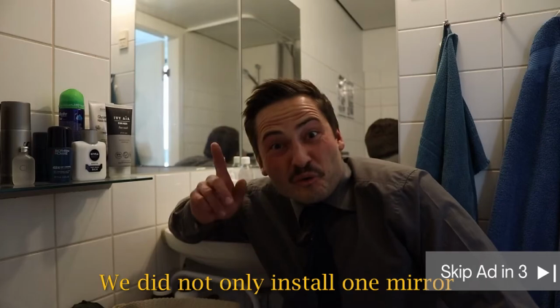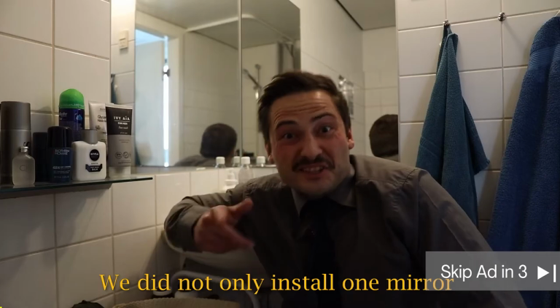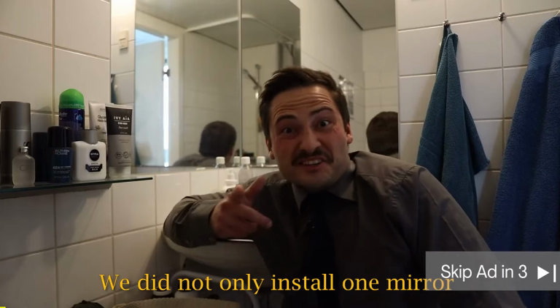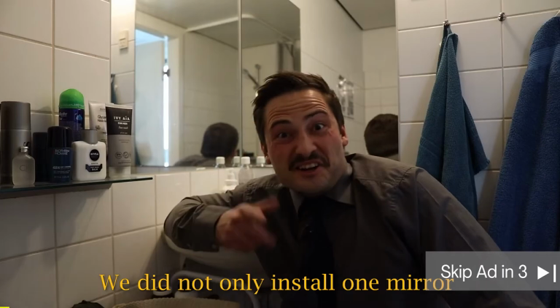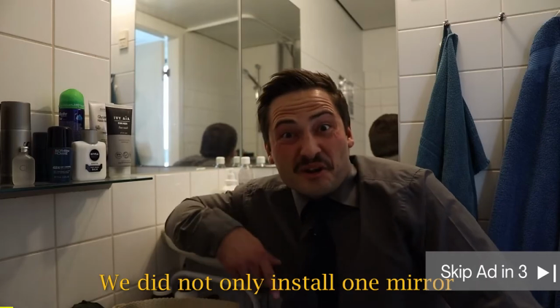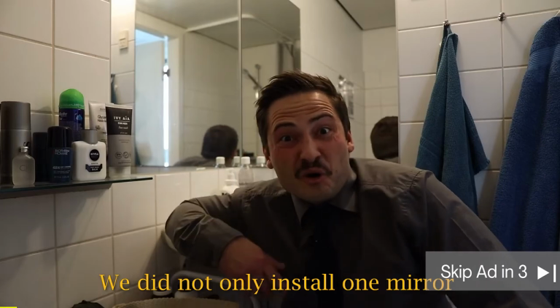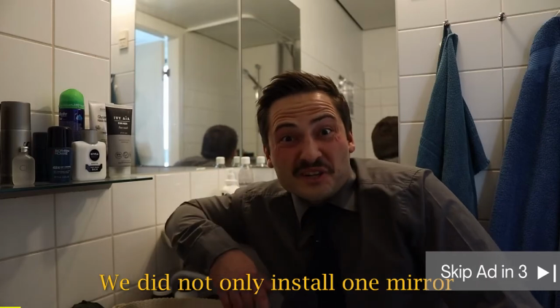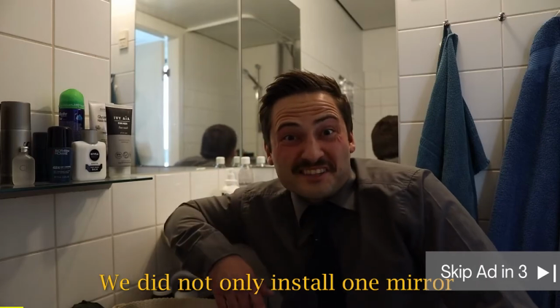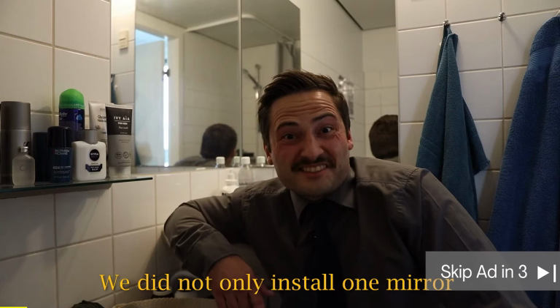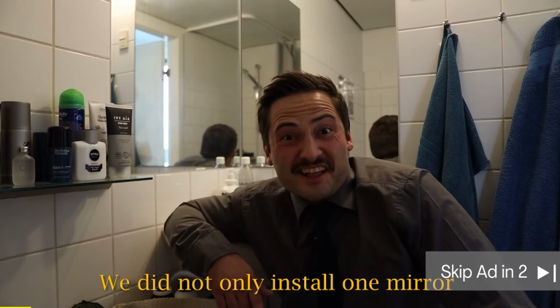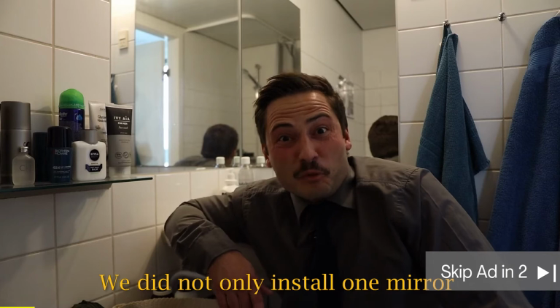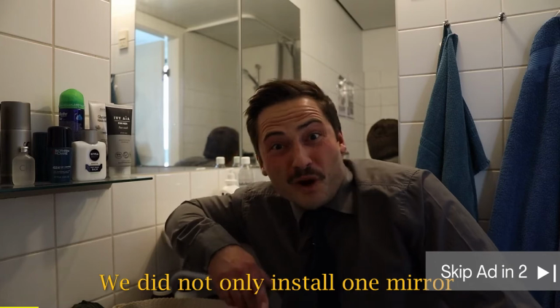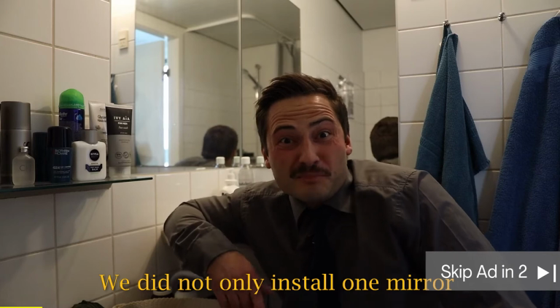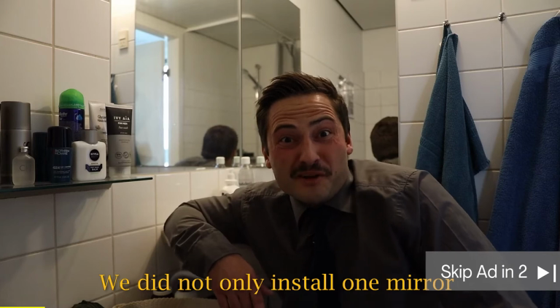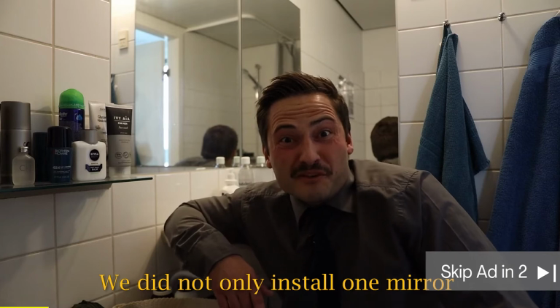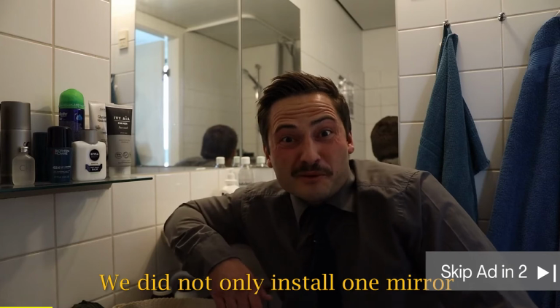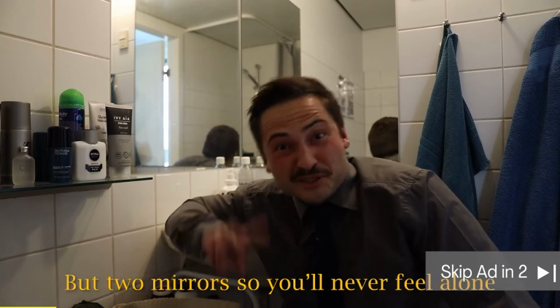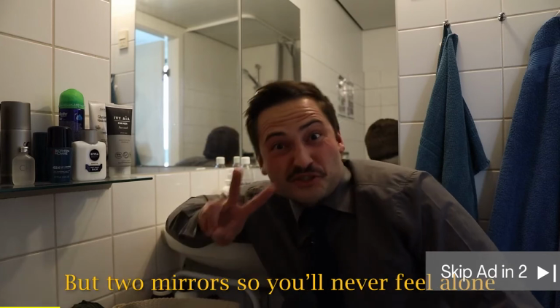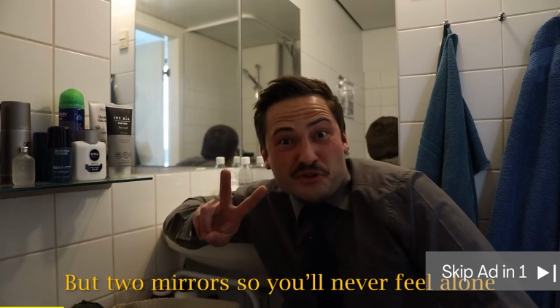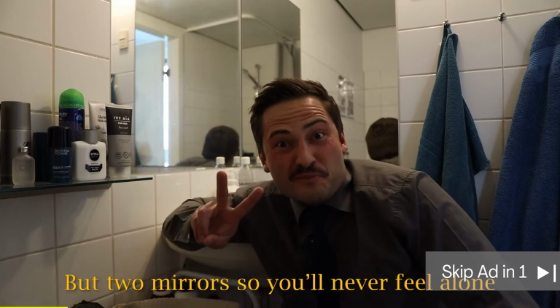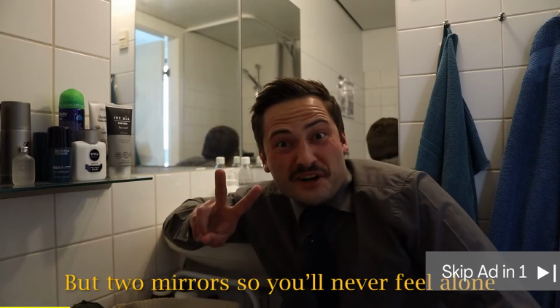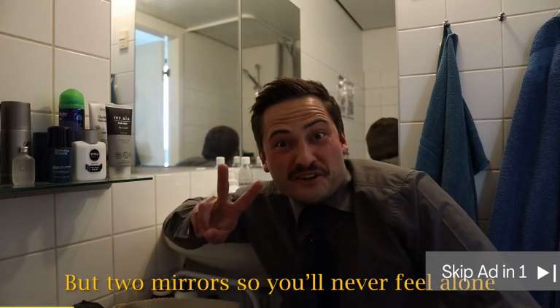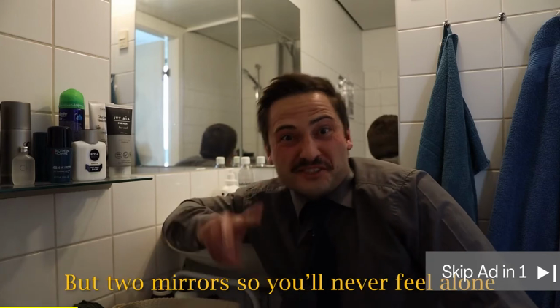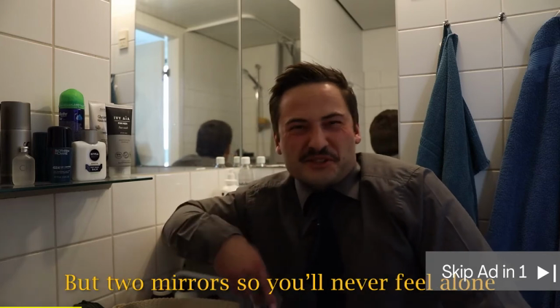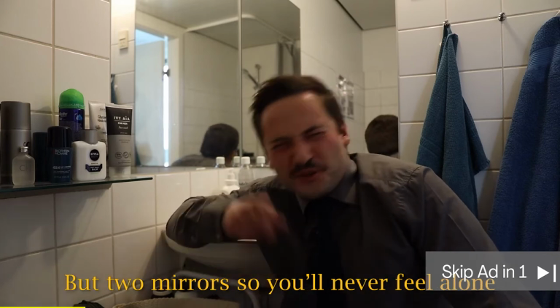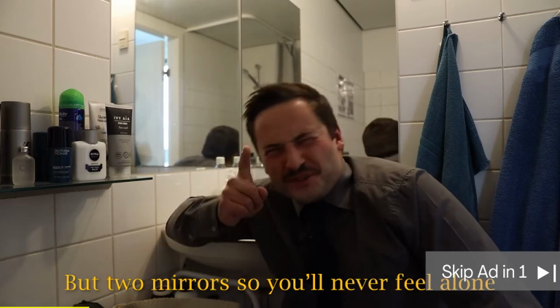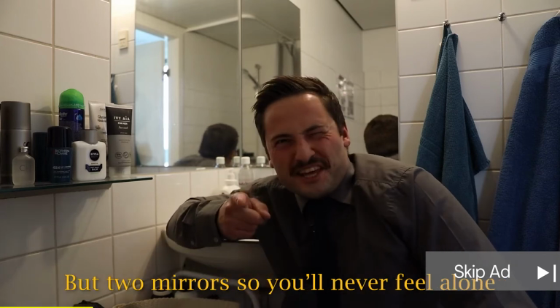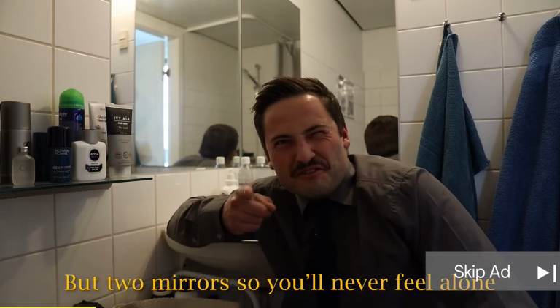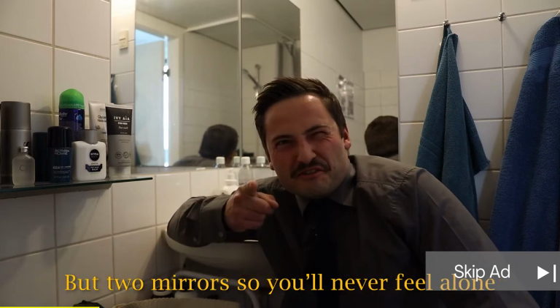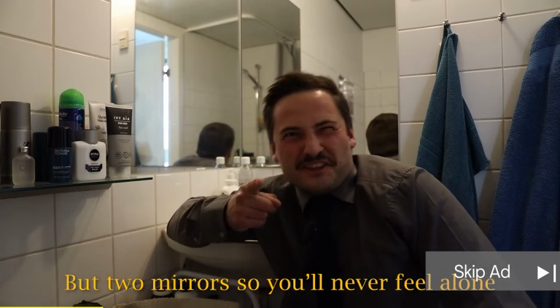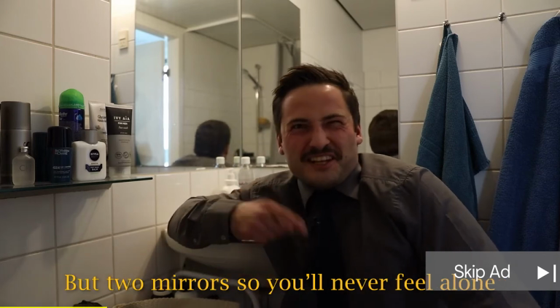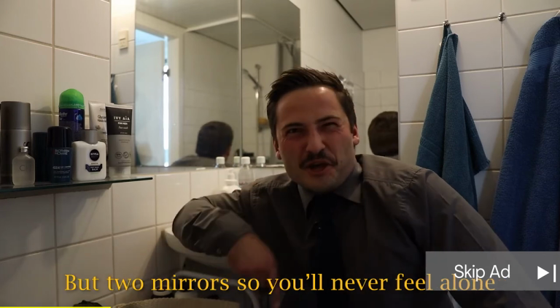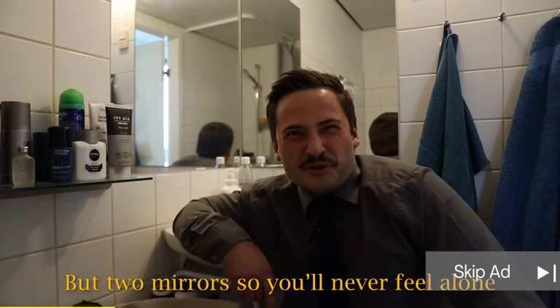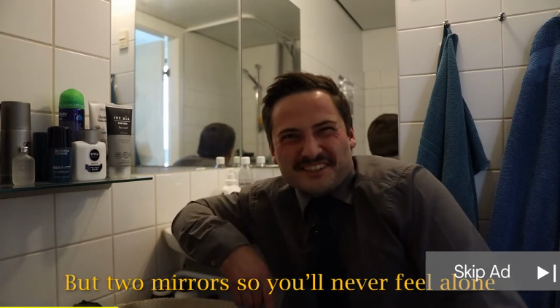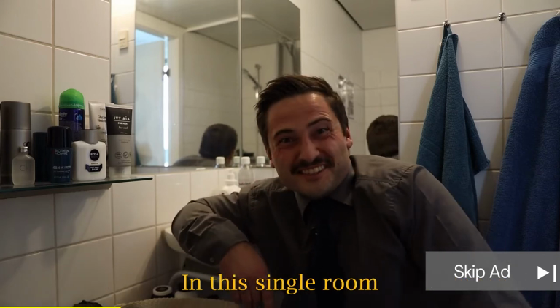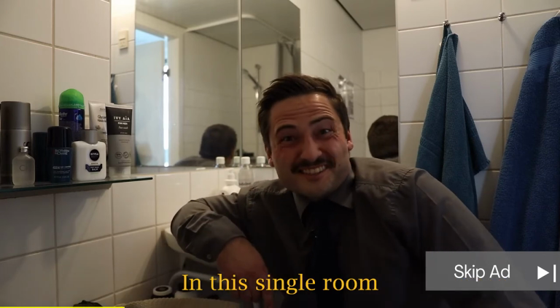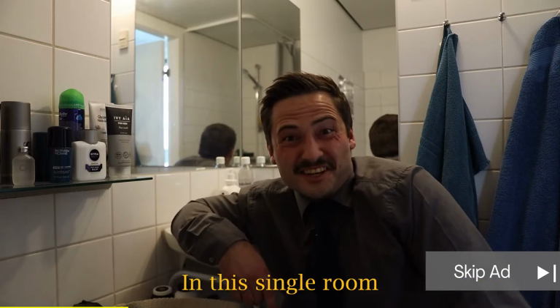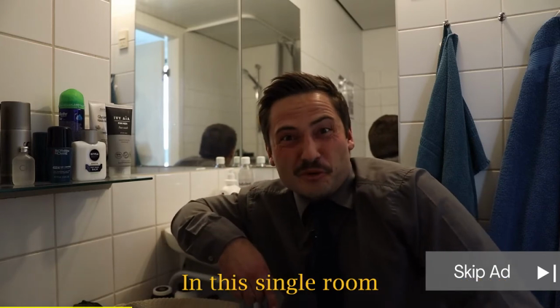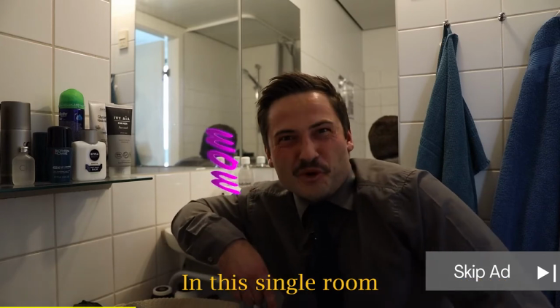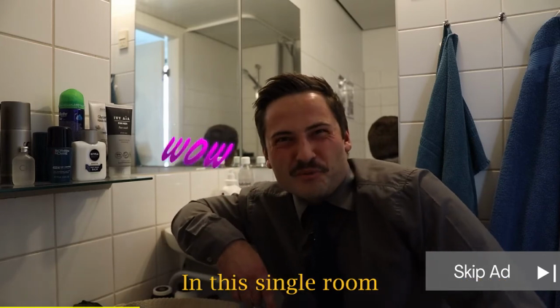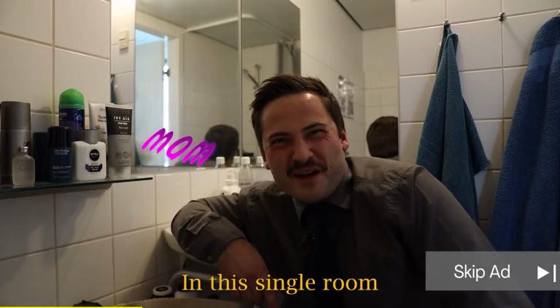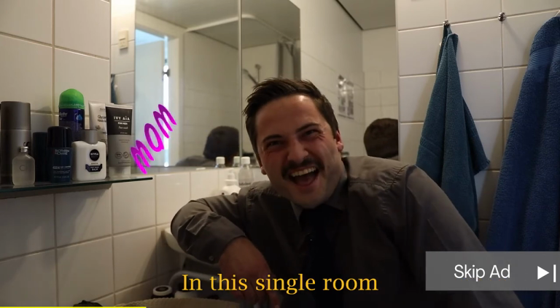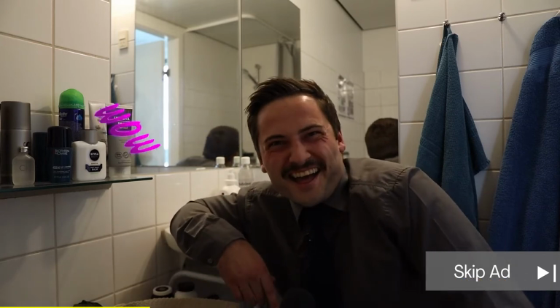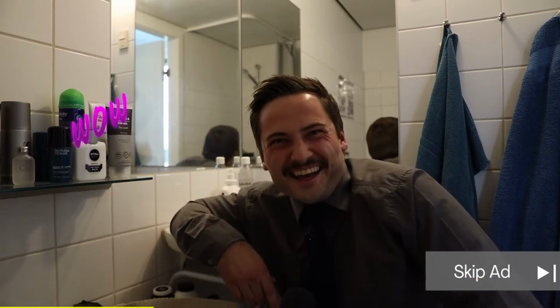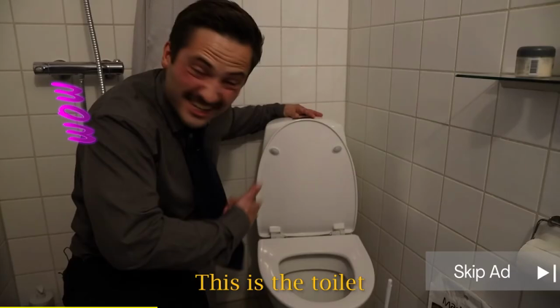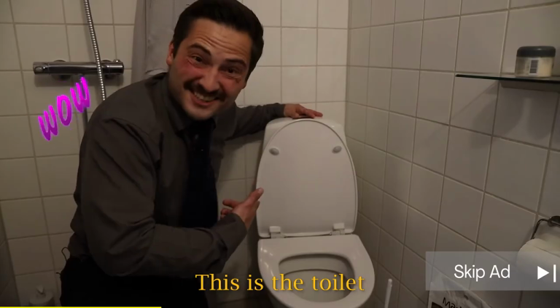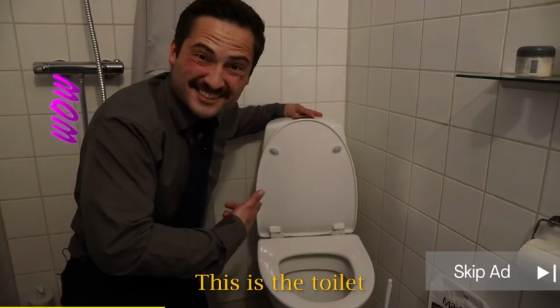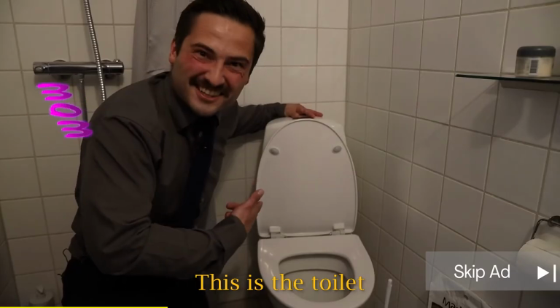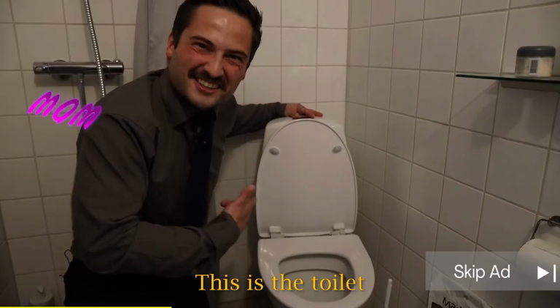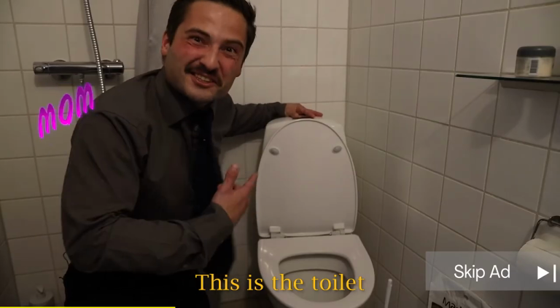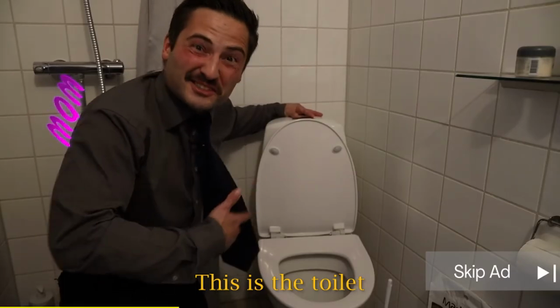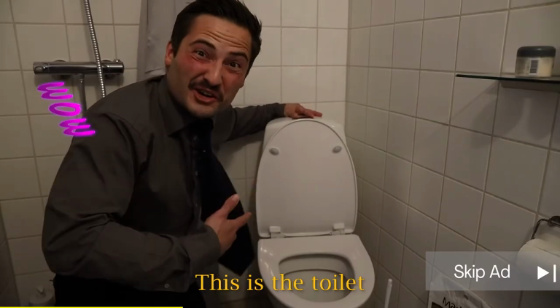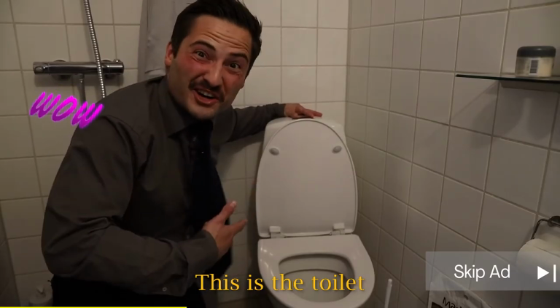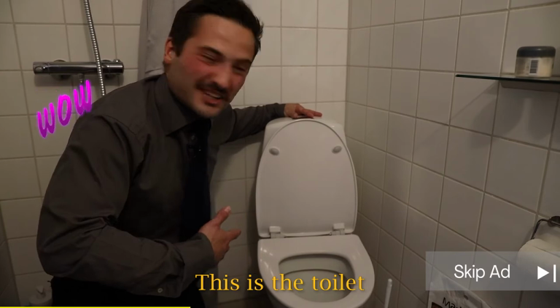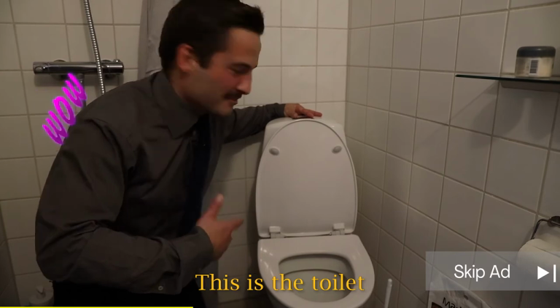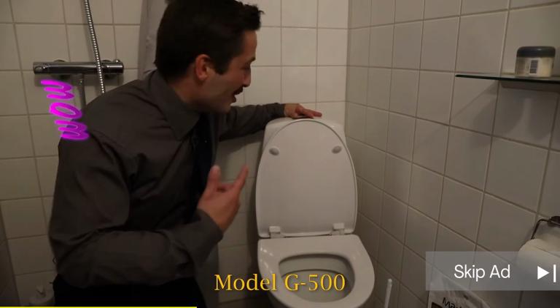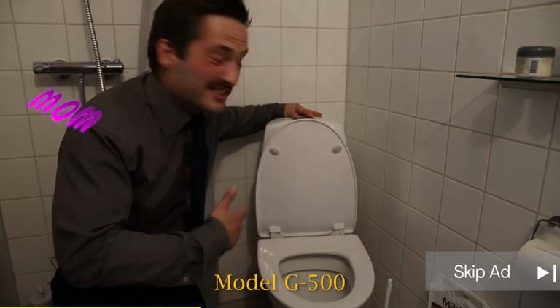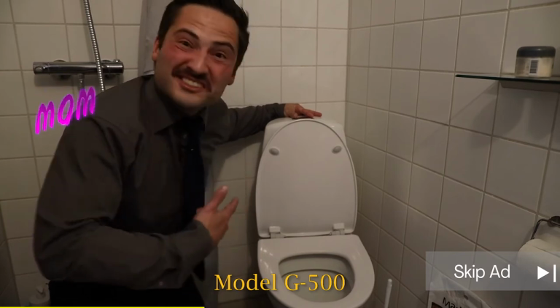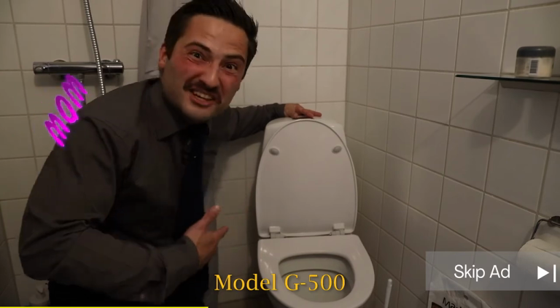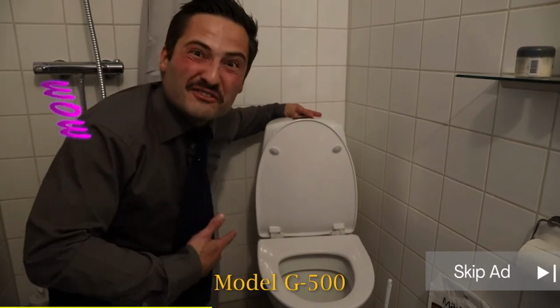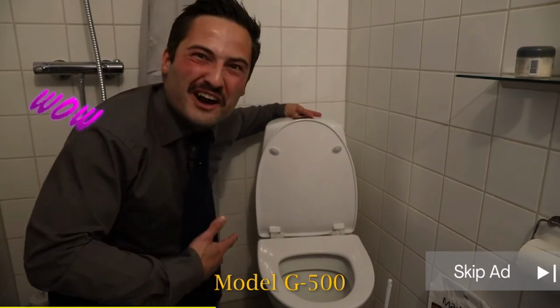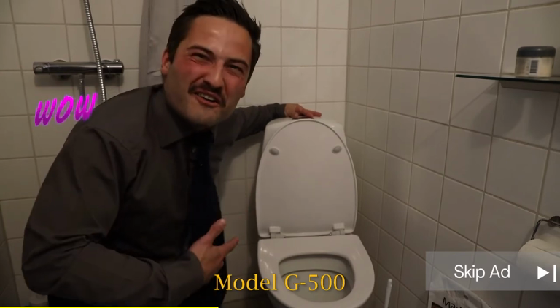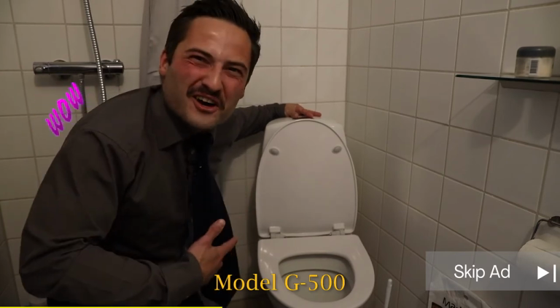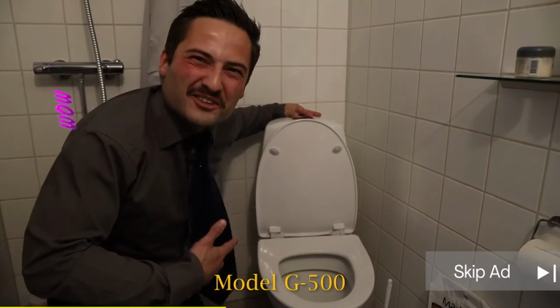We did not only install one mirror but two mirrors so you'll never feel alone in a single room. This is the toilet, modern T500.